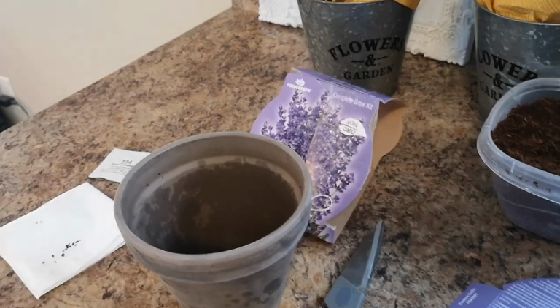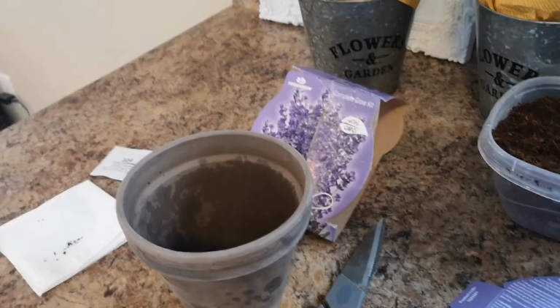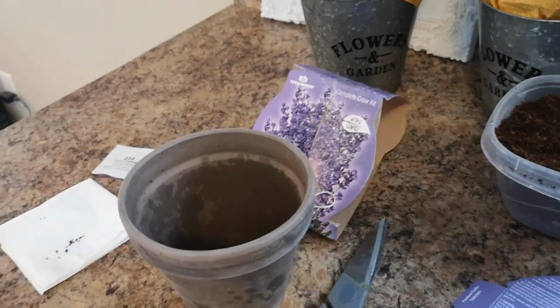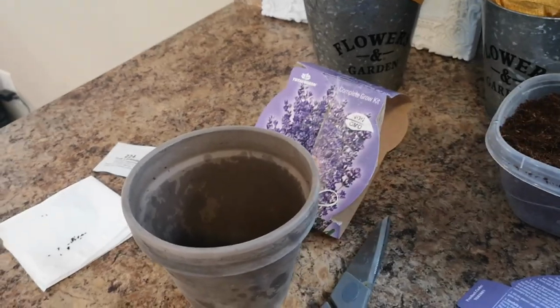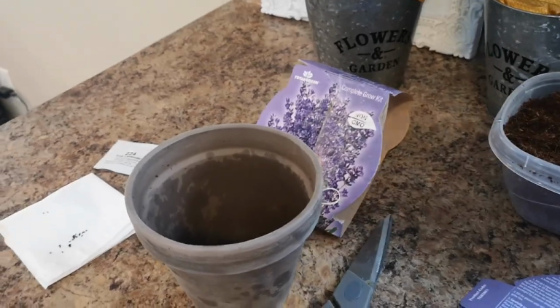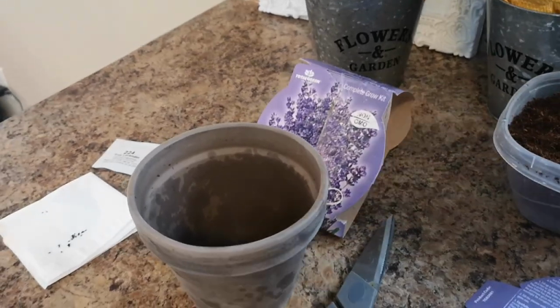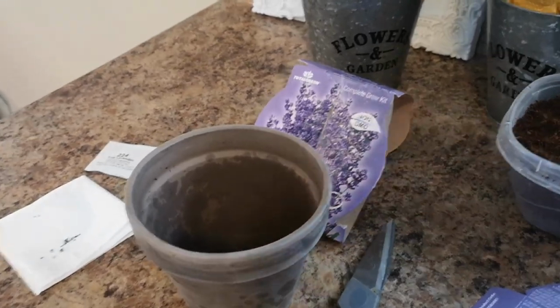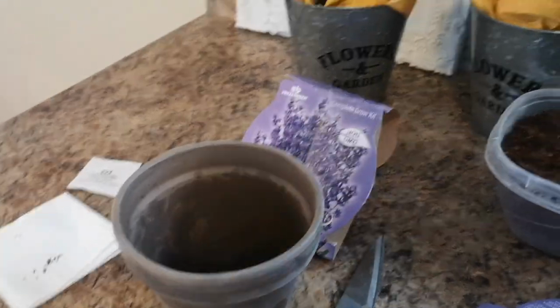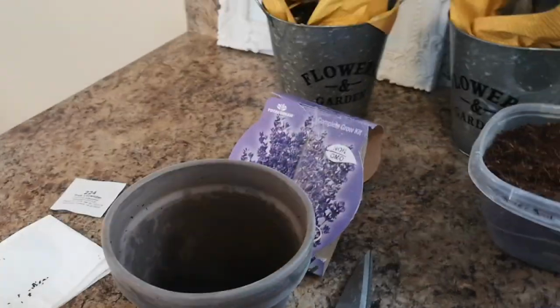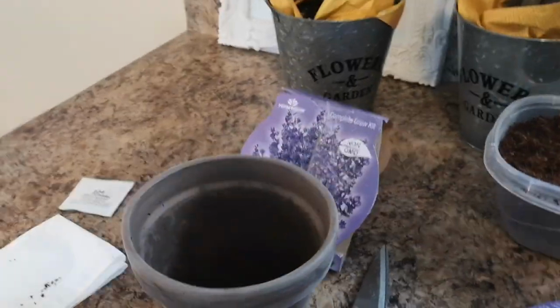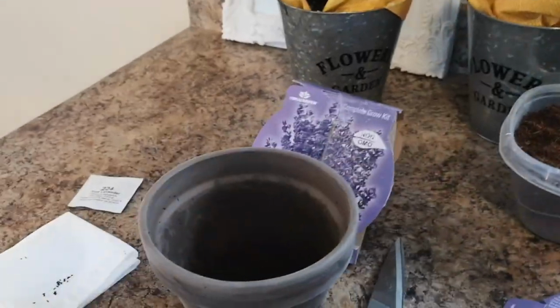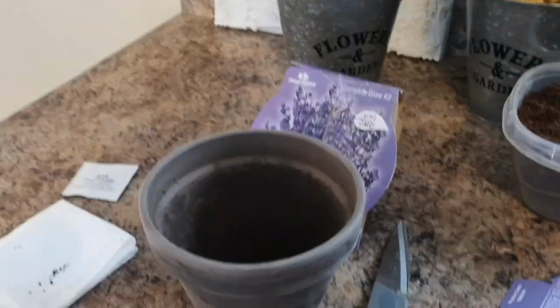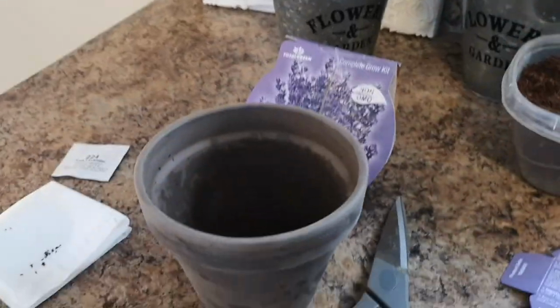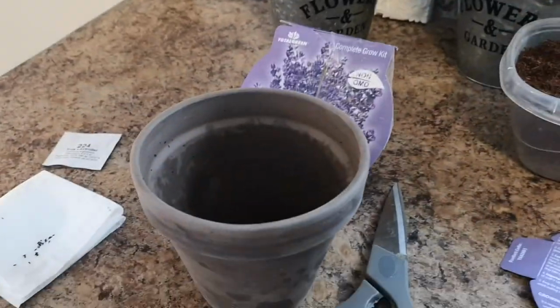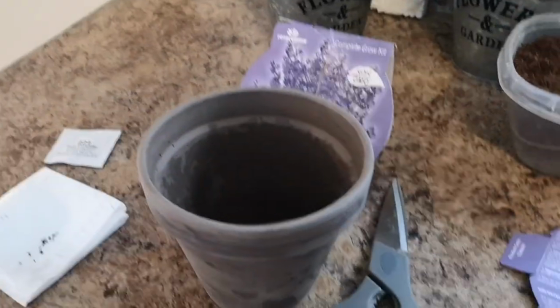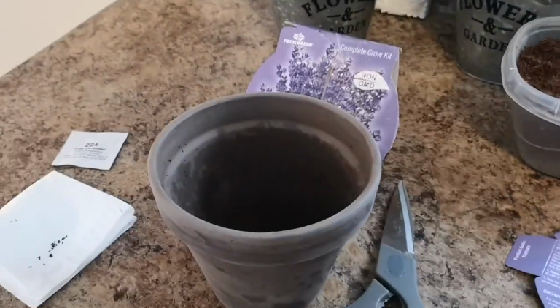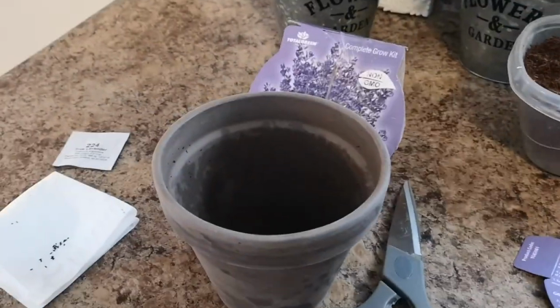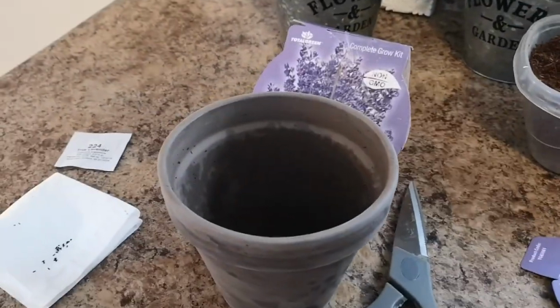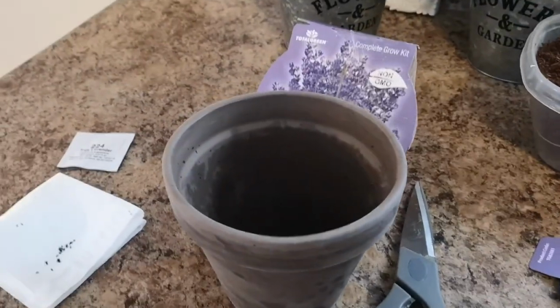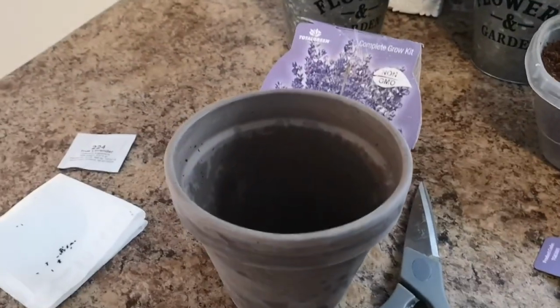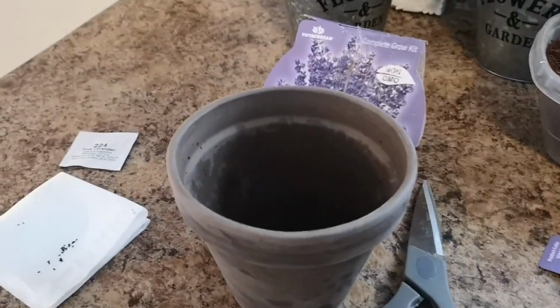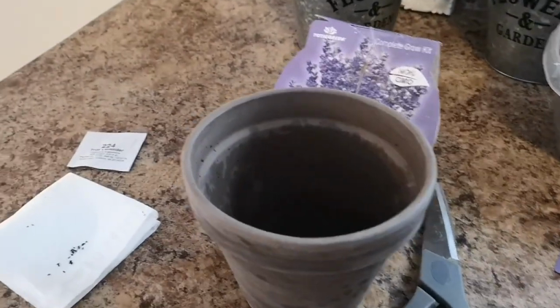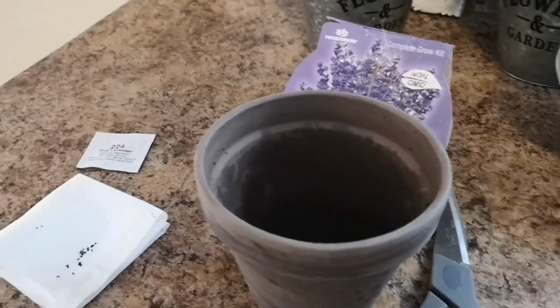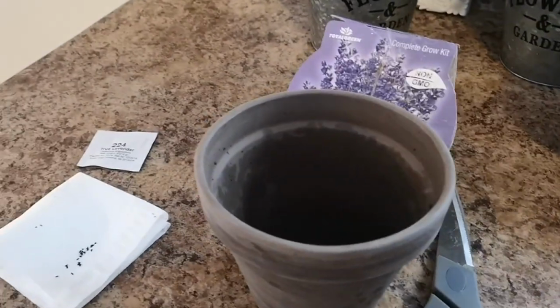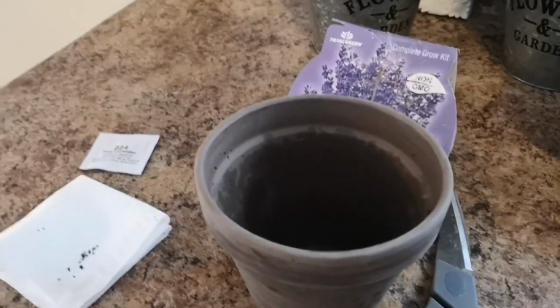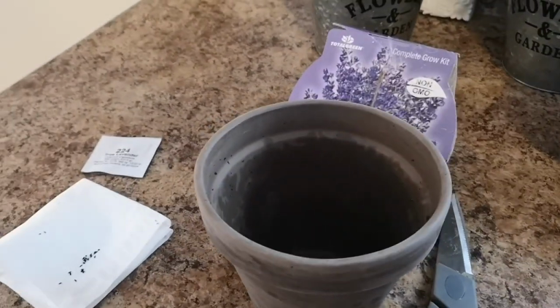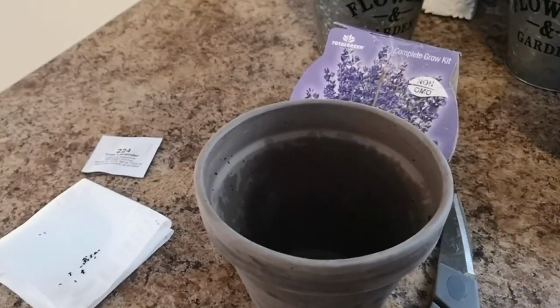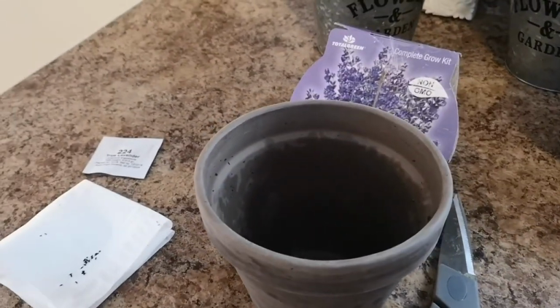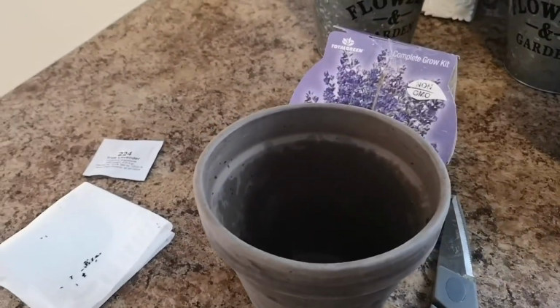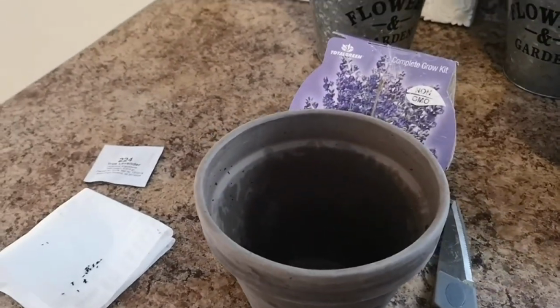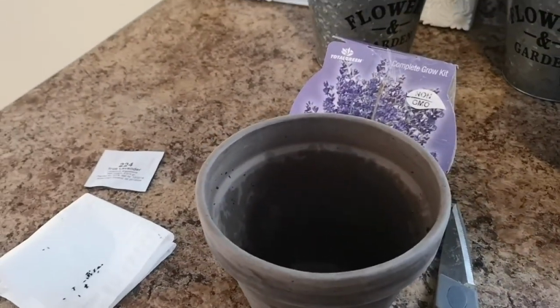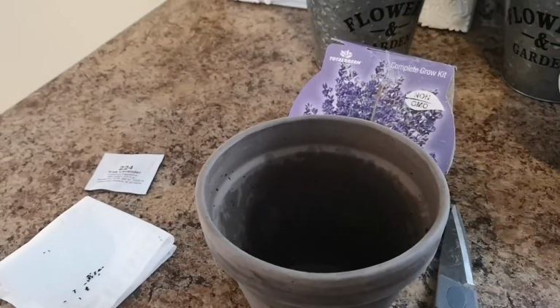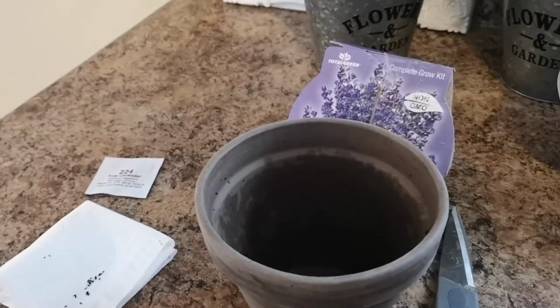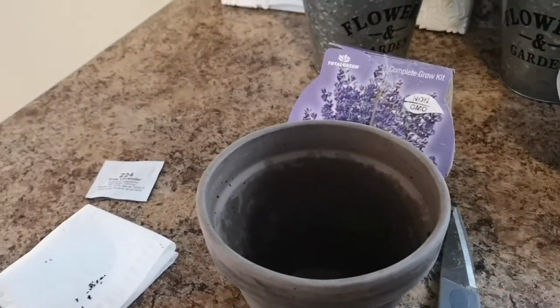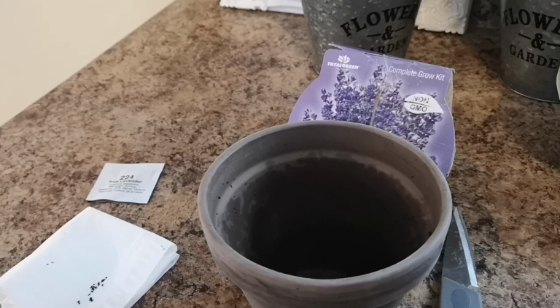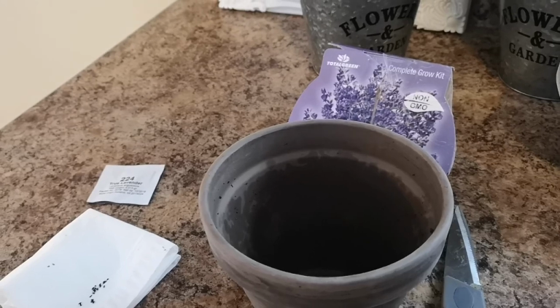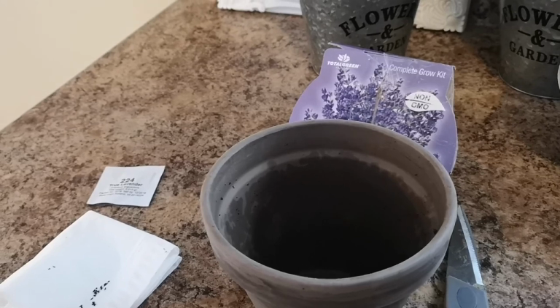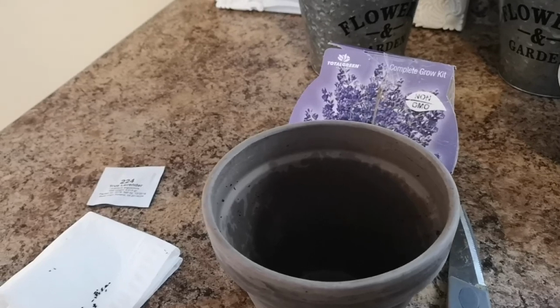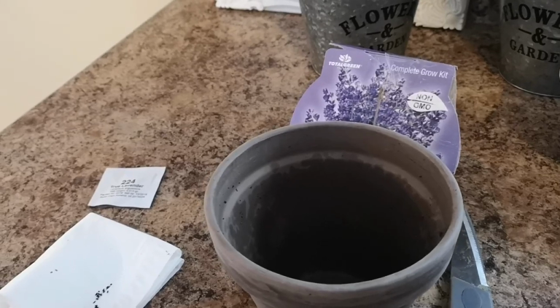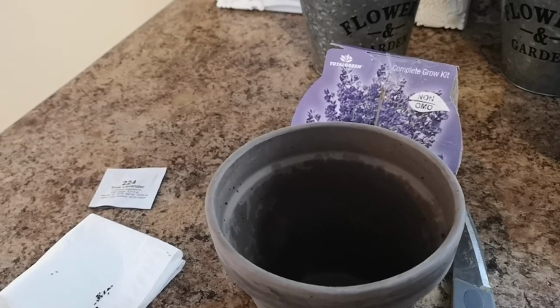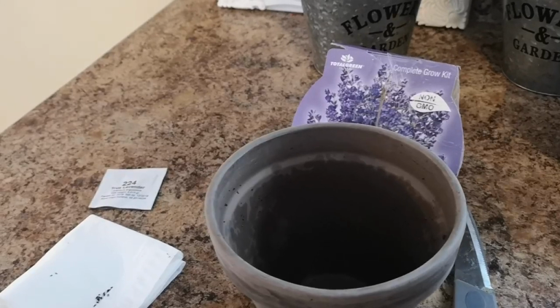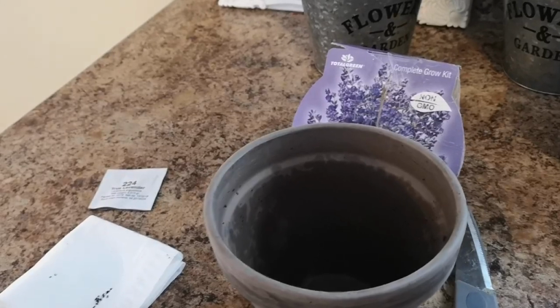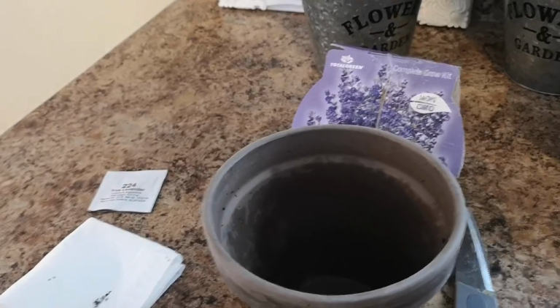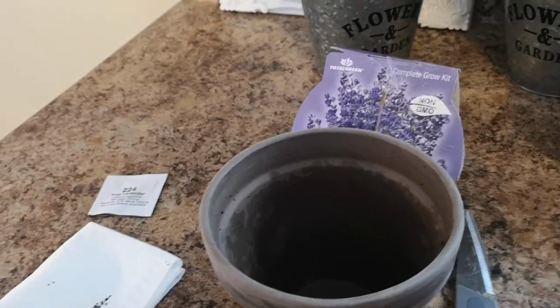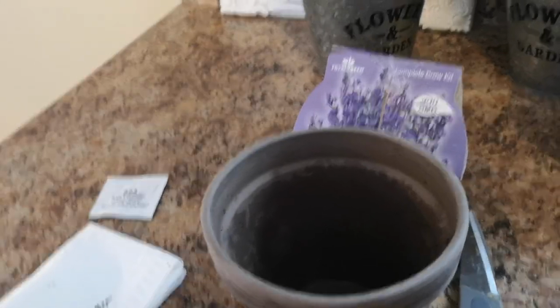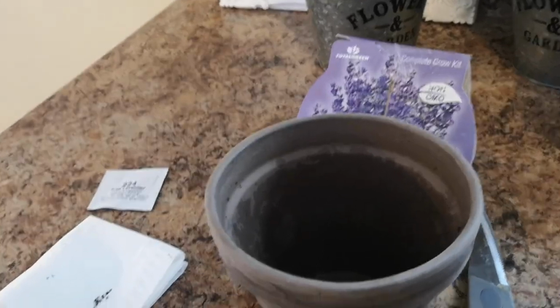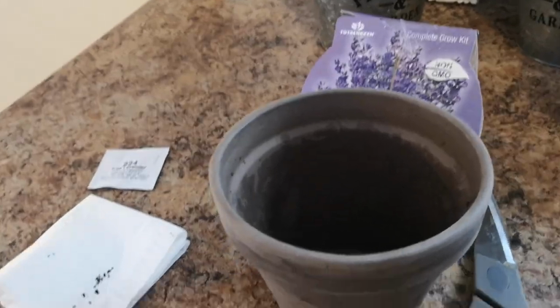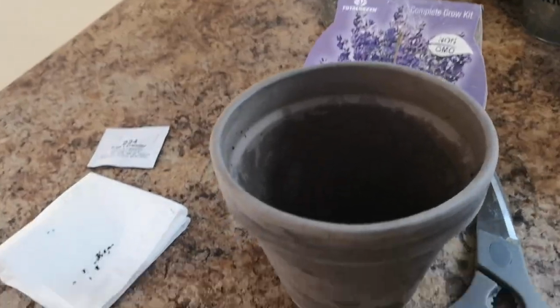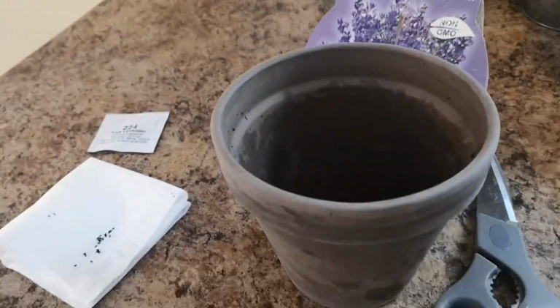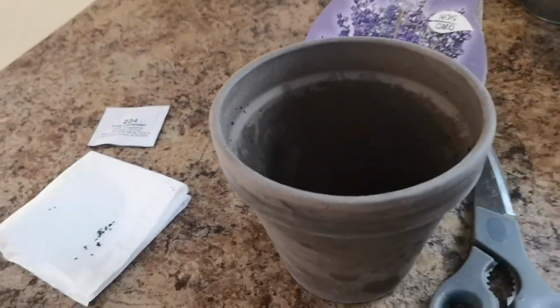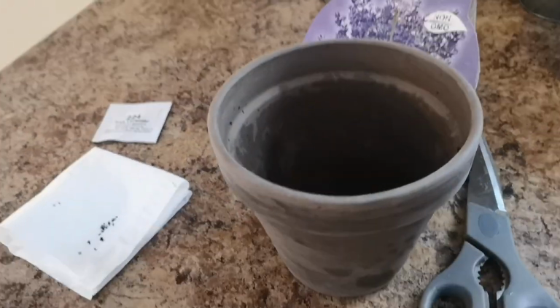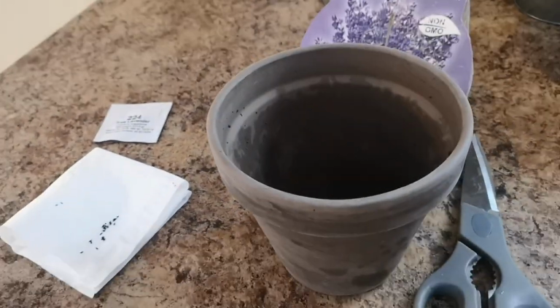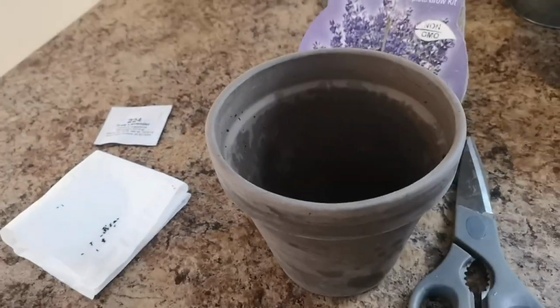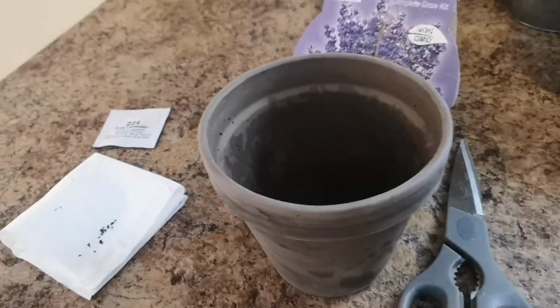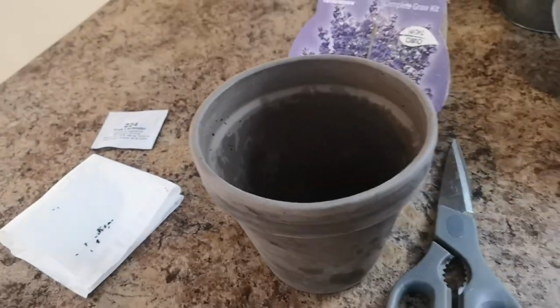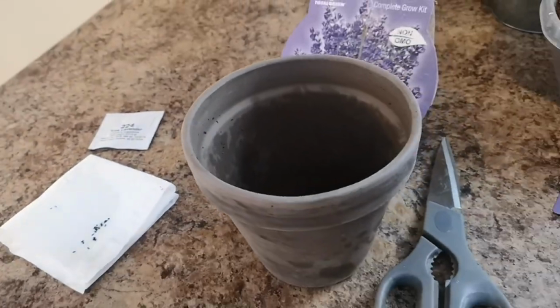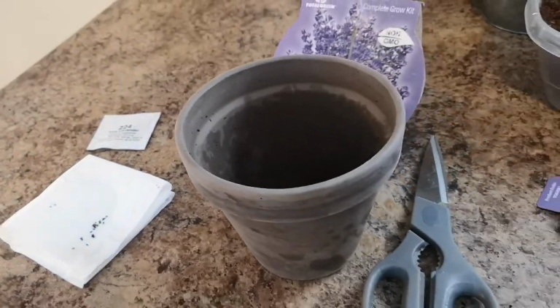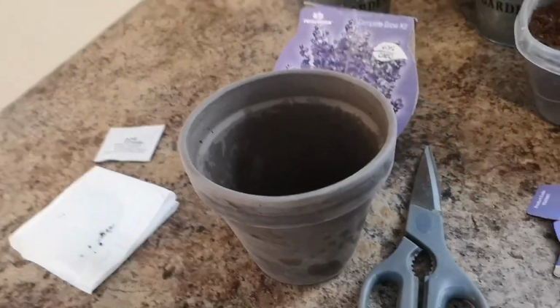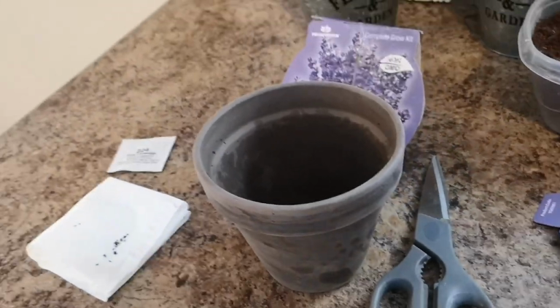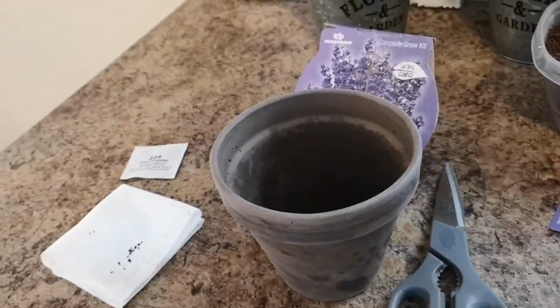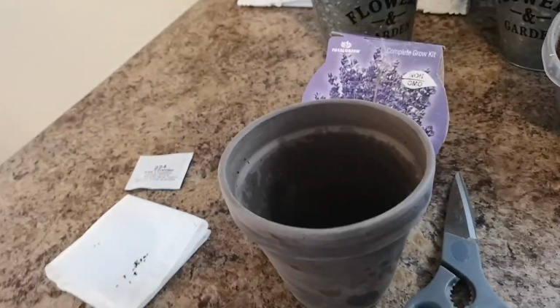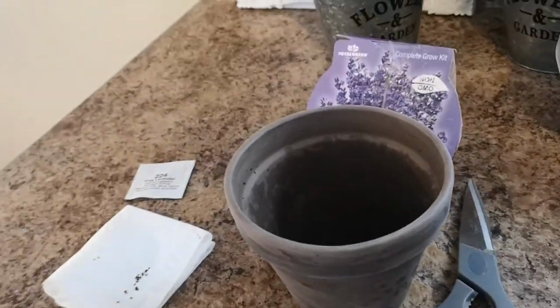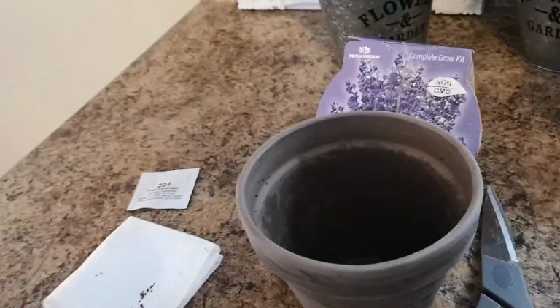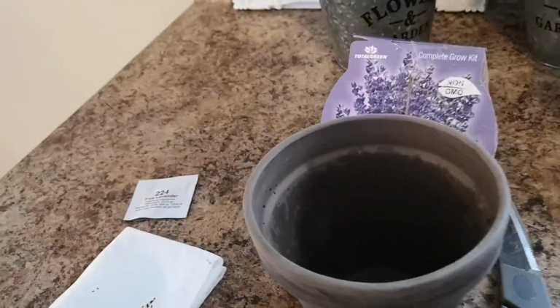Hi, this is Rochelle the DIY affiliate. Today we are going to be doing a DIY plant.